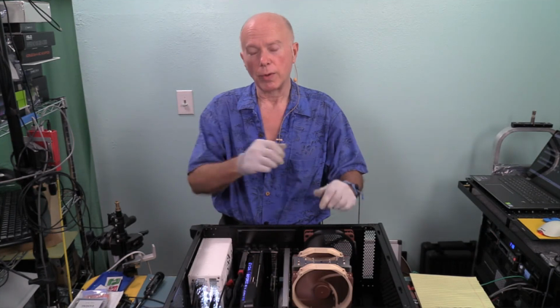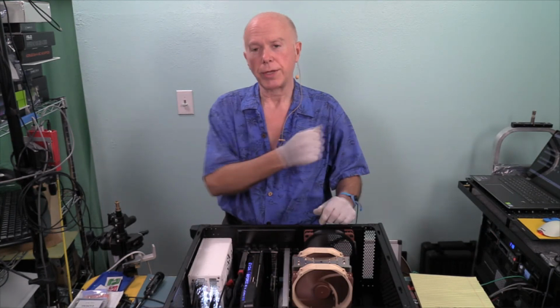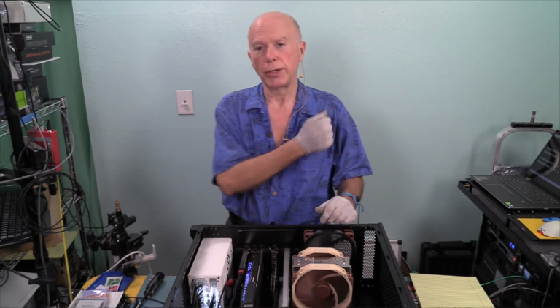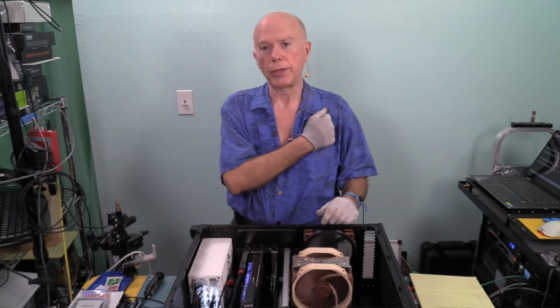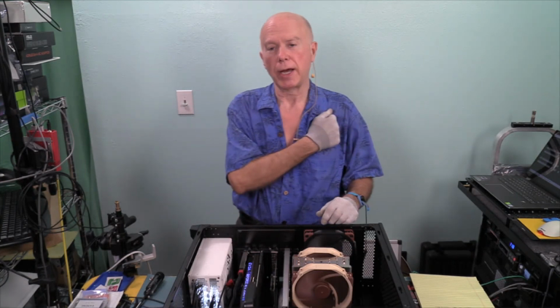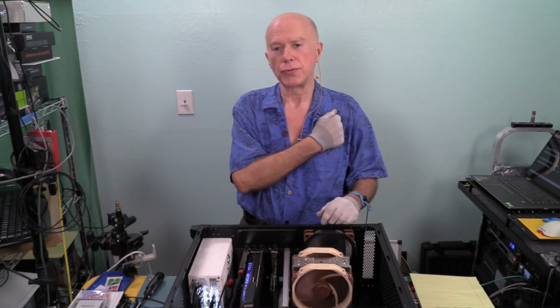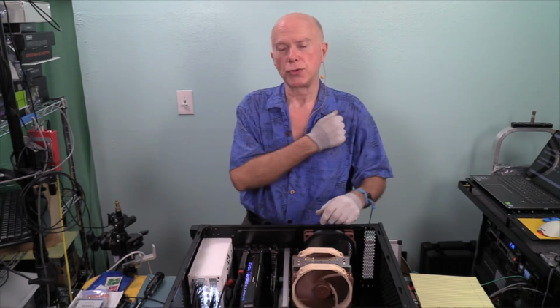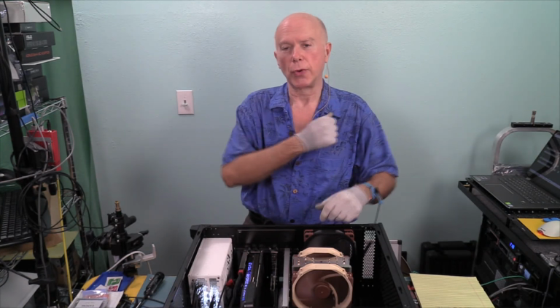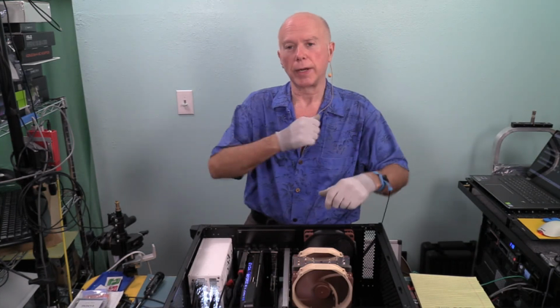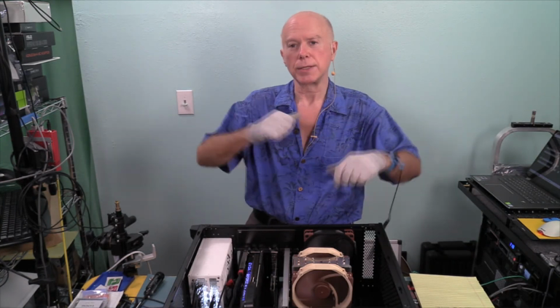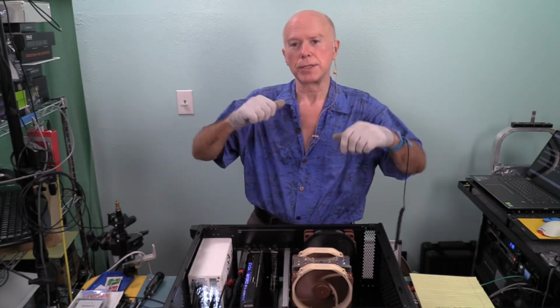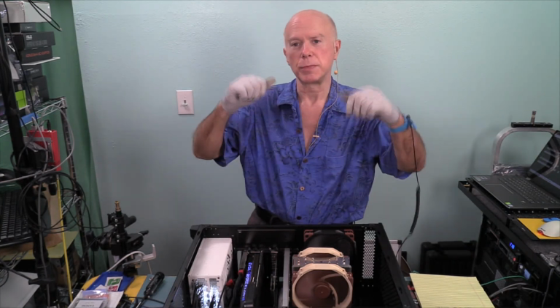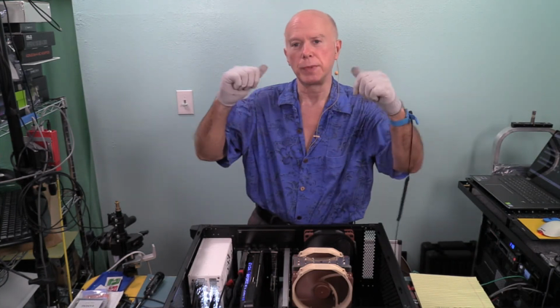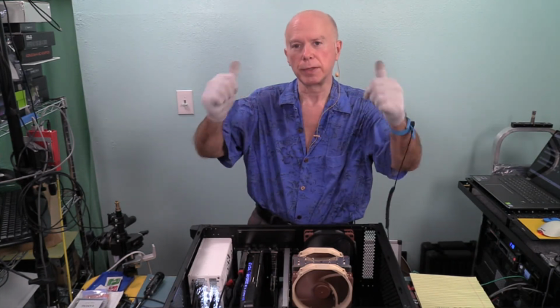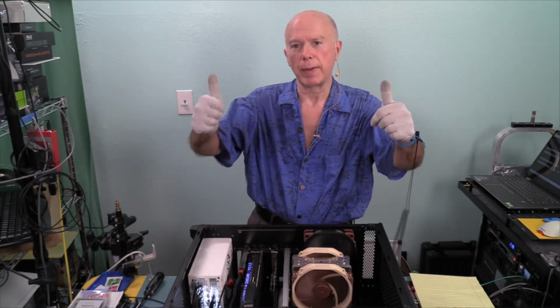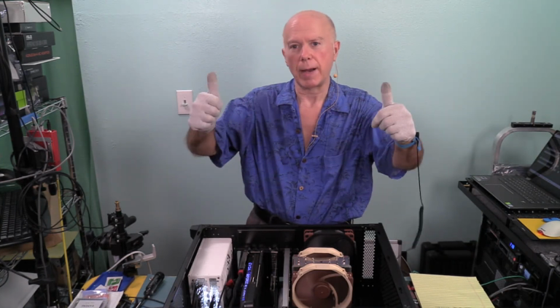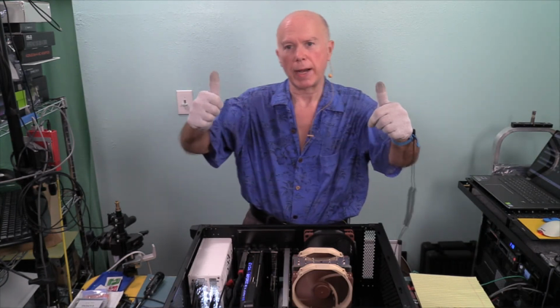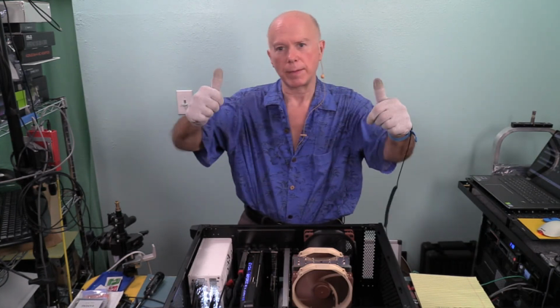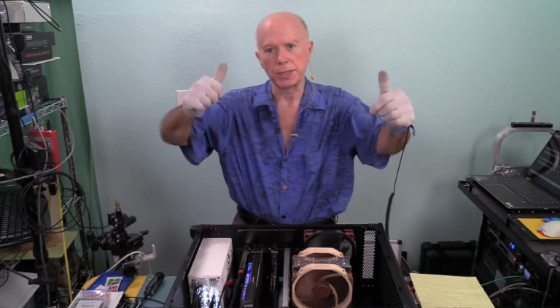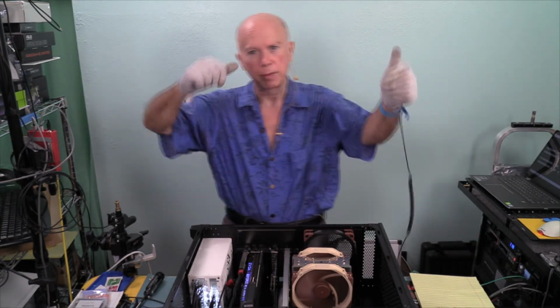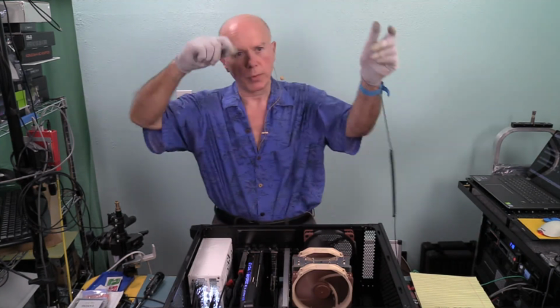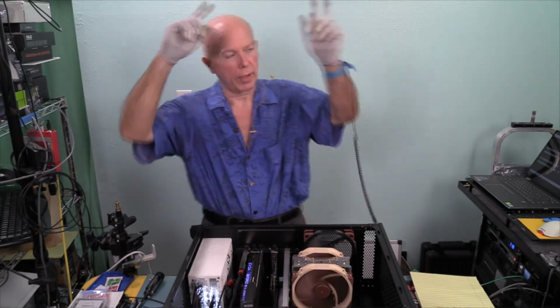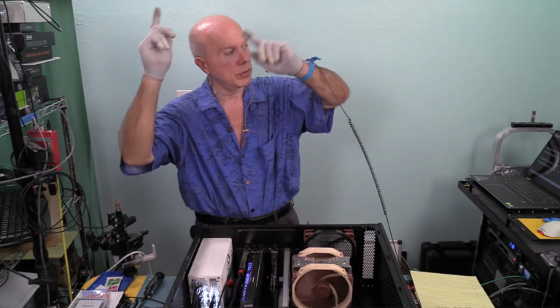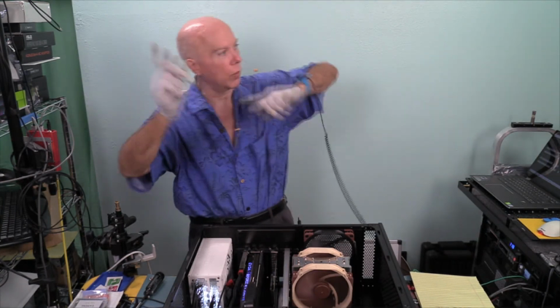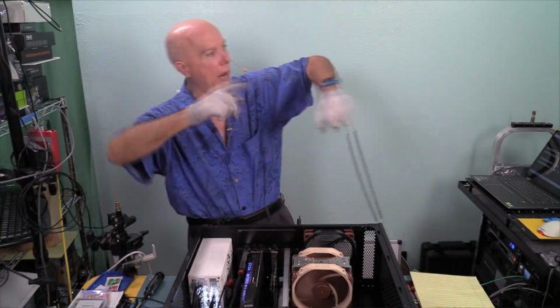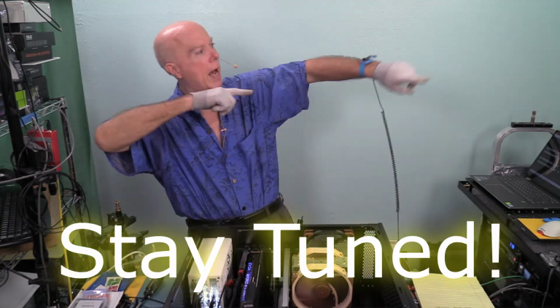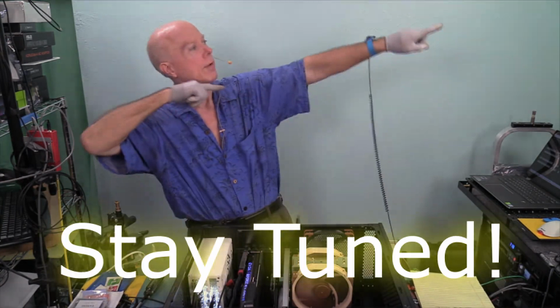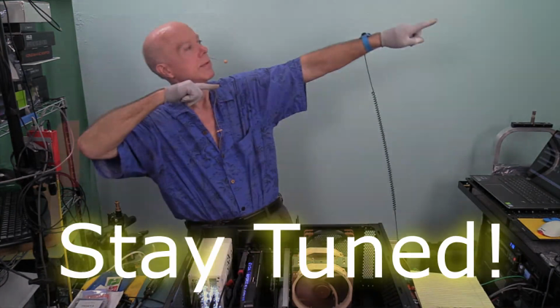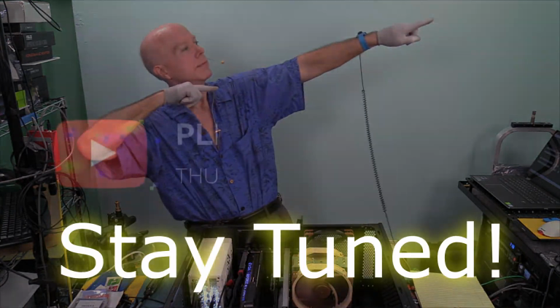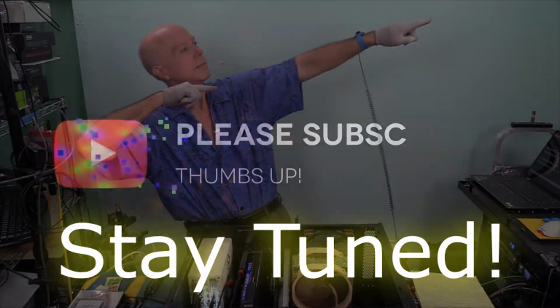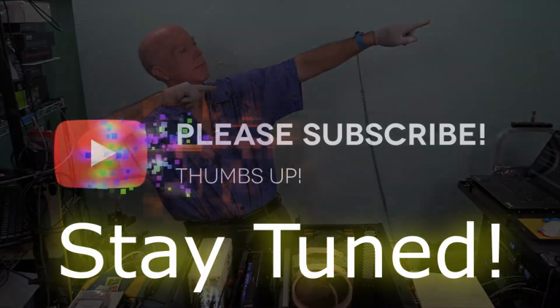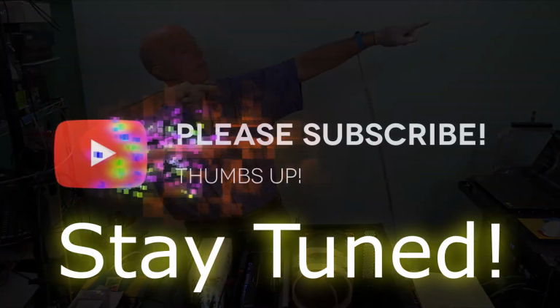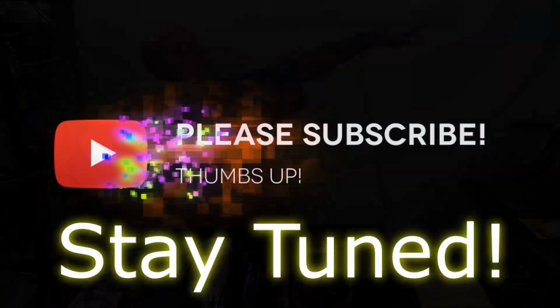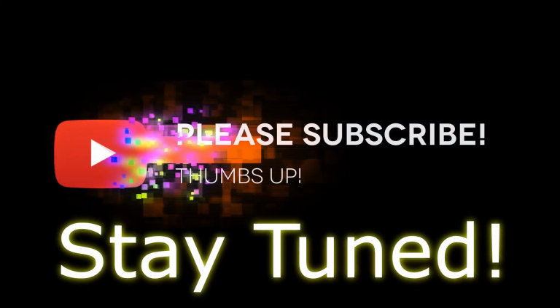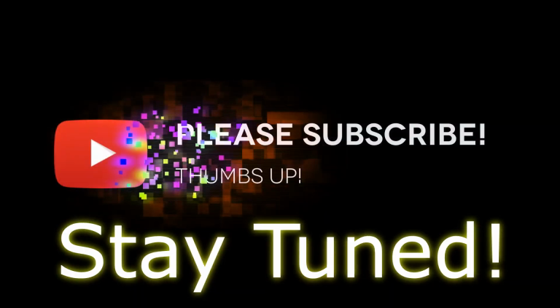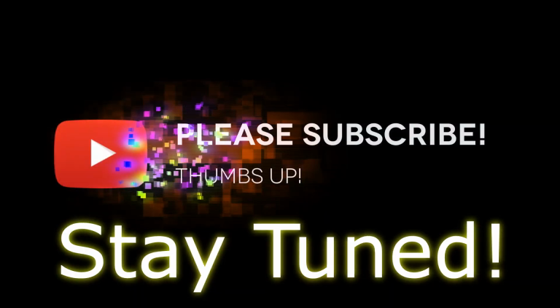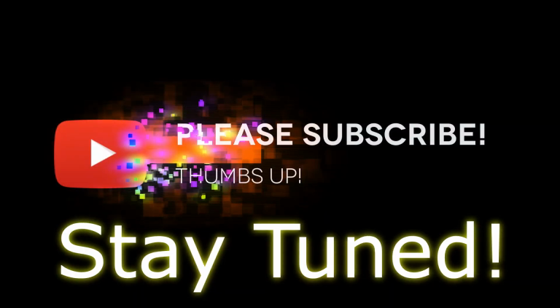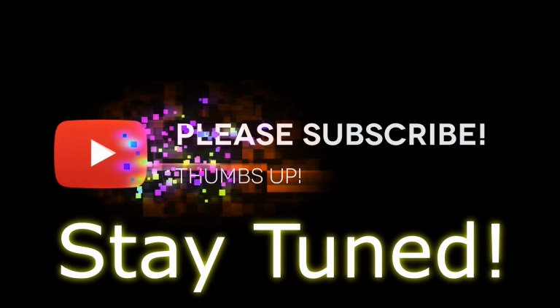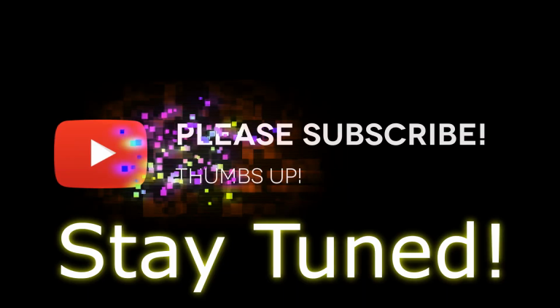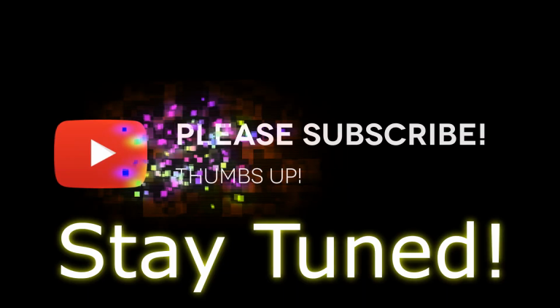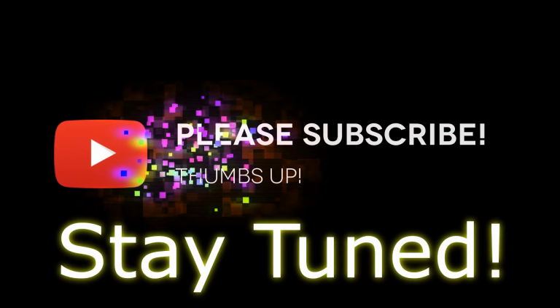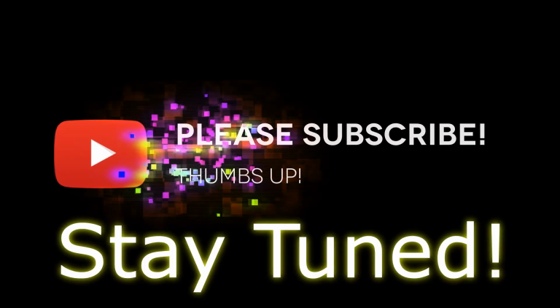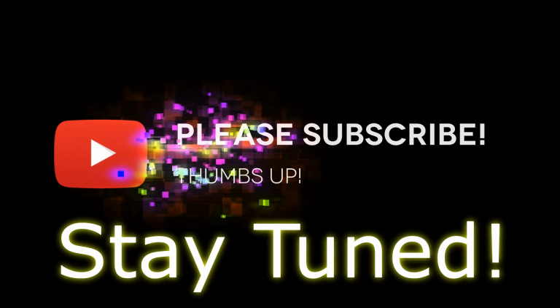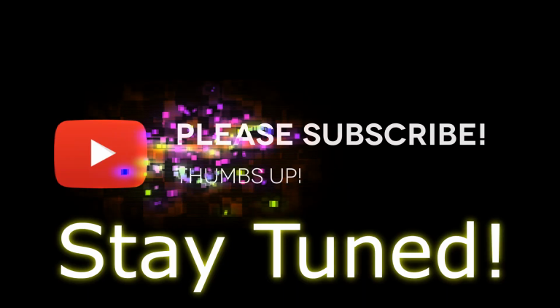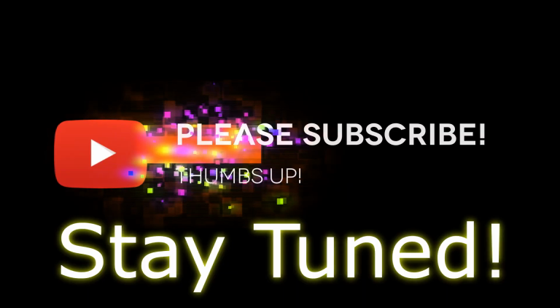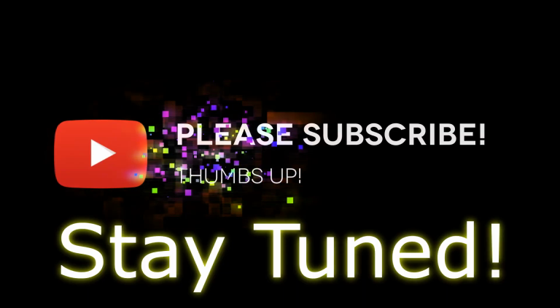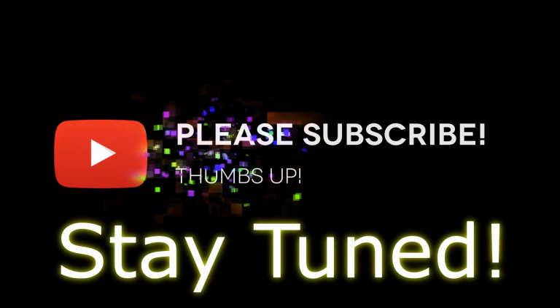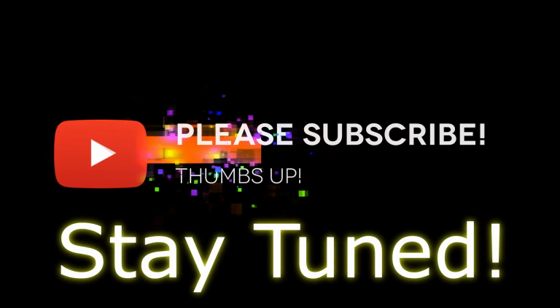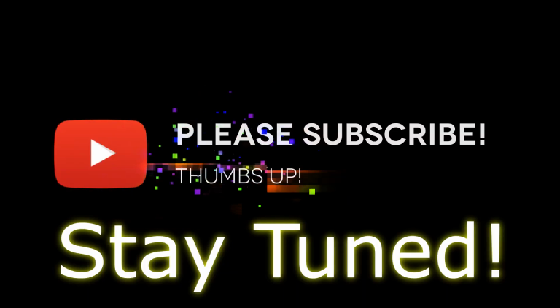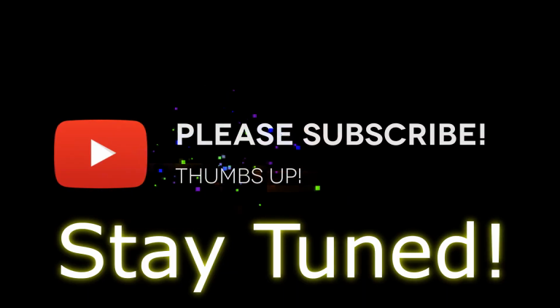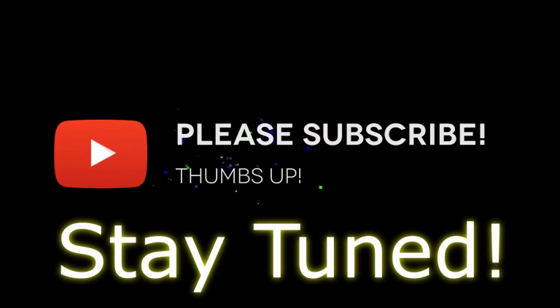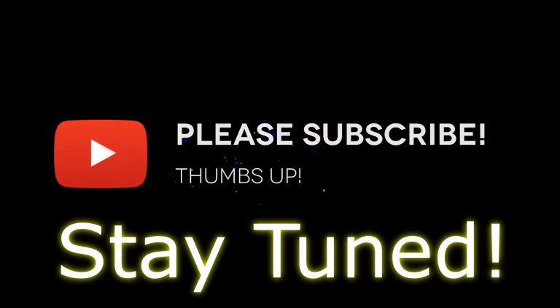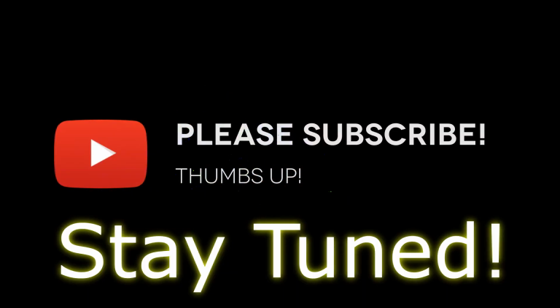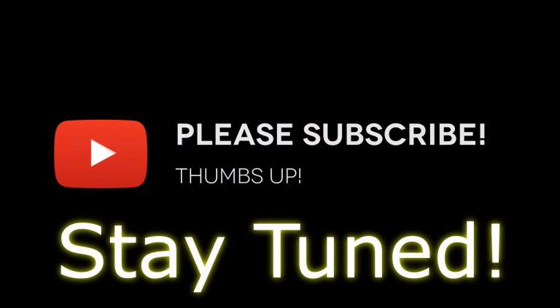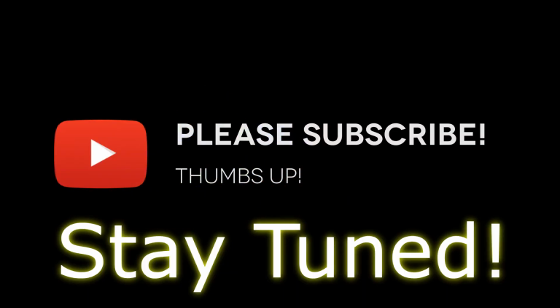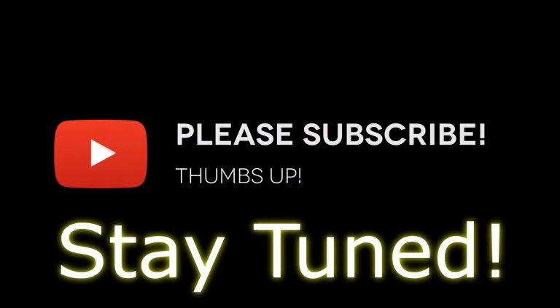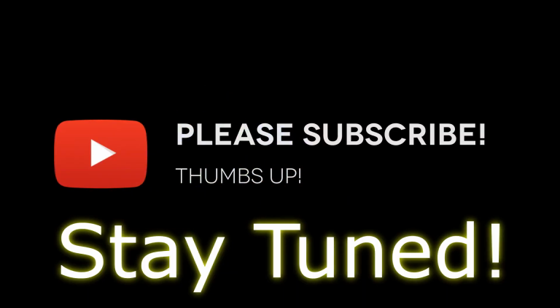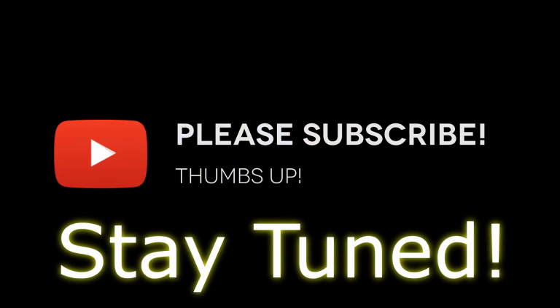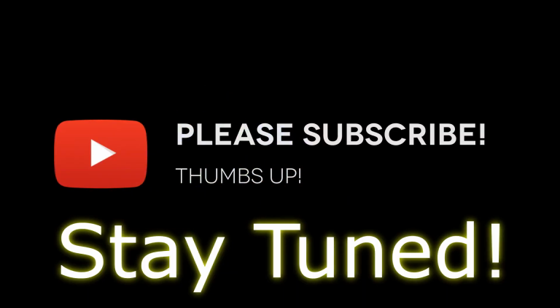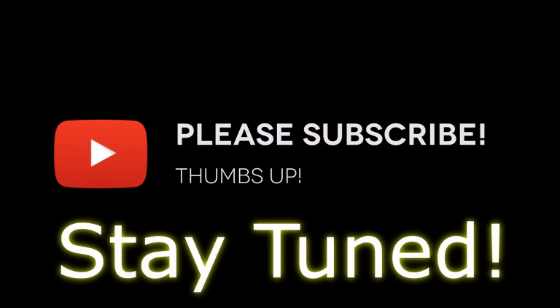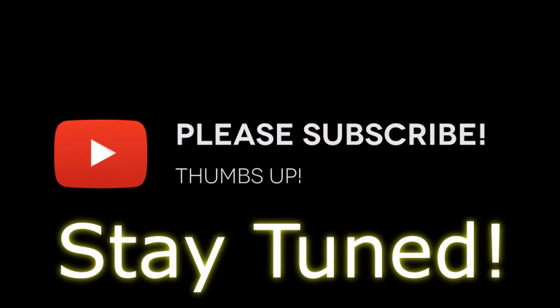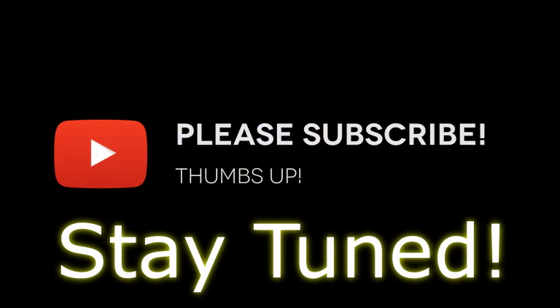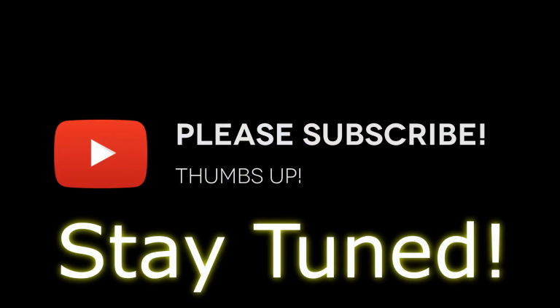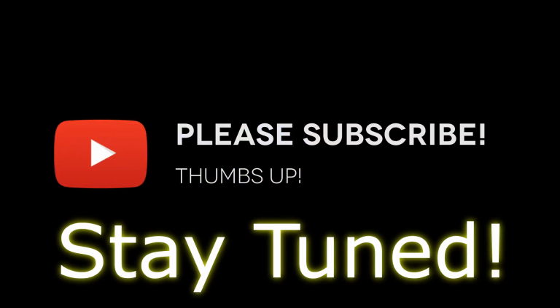I want to thank you guys for joining us. This is Builder By. My name is Gil Boyd. We're out.